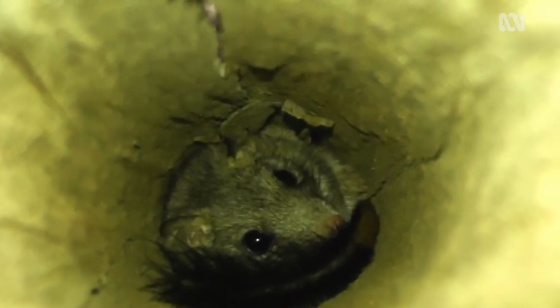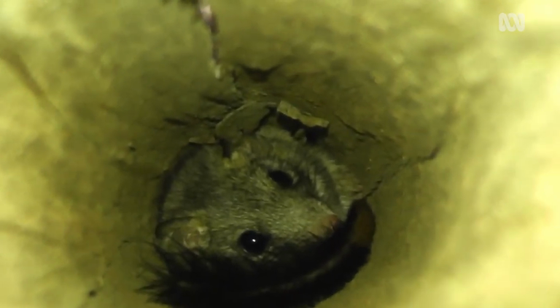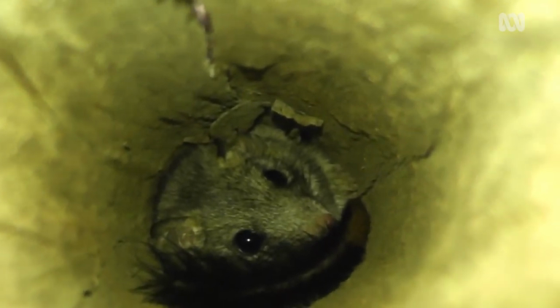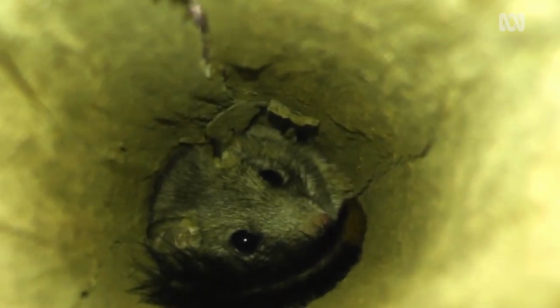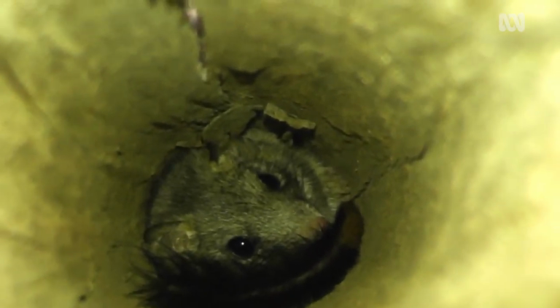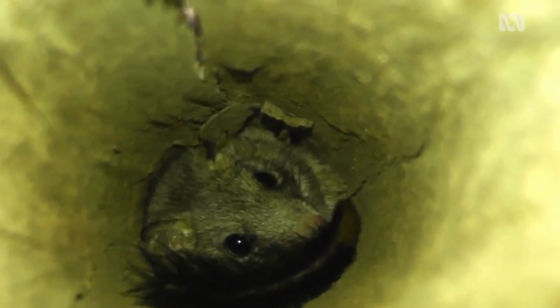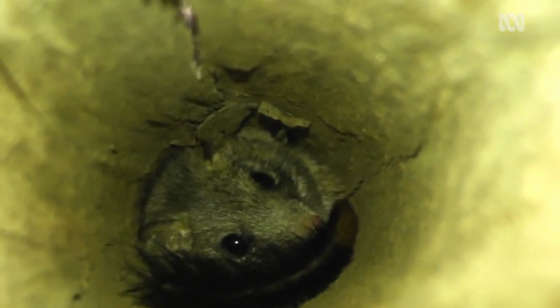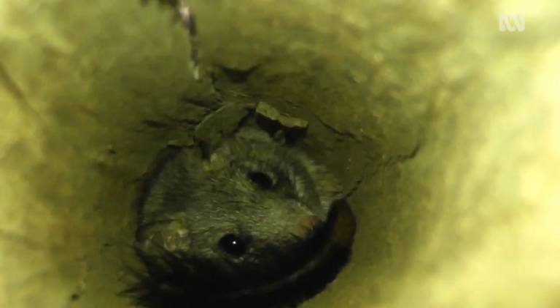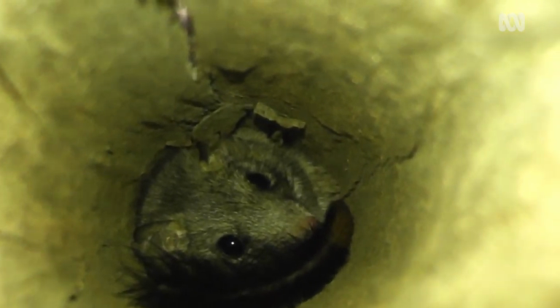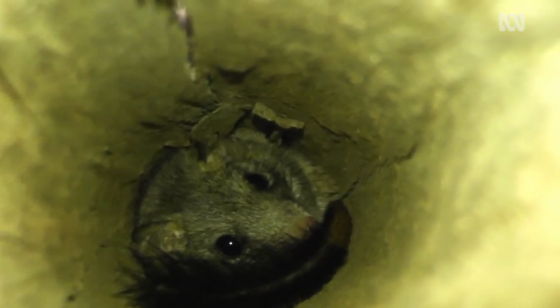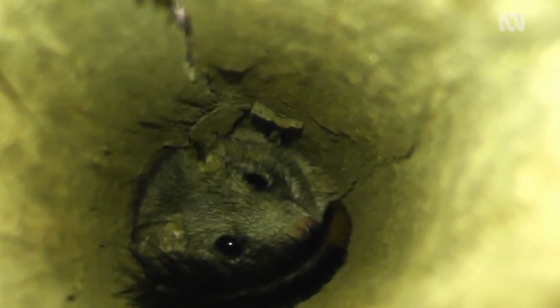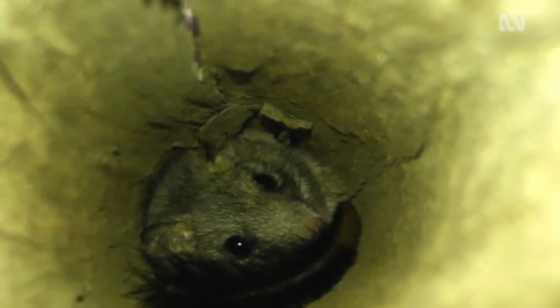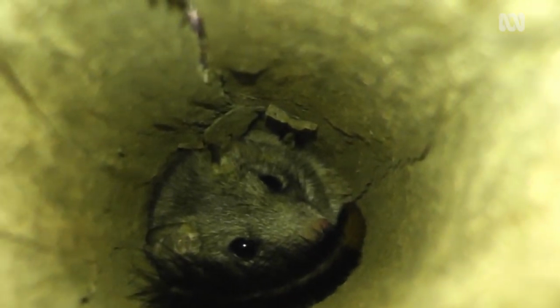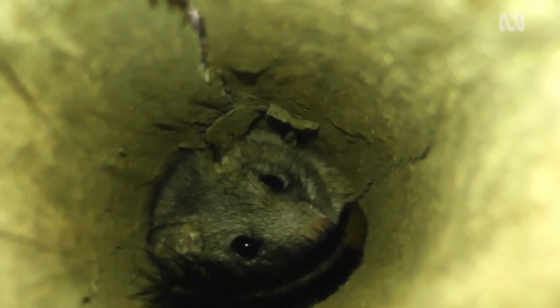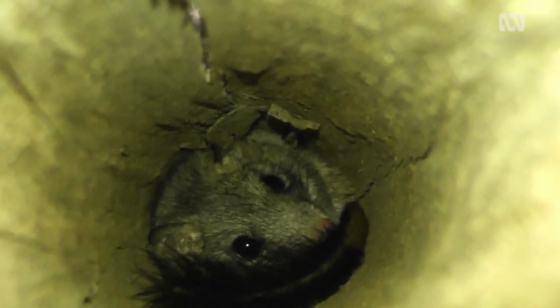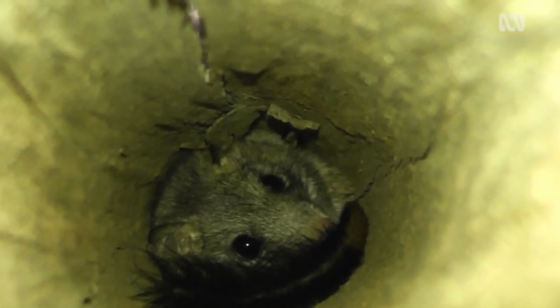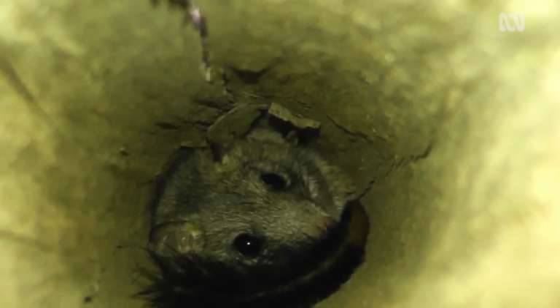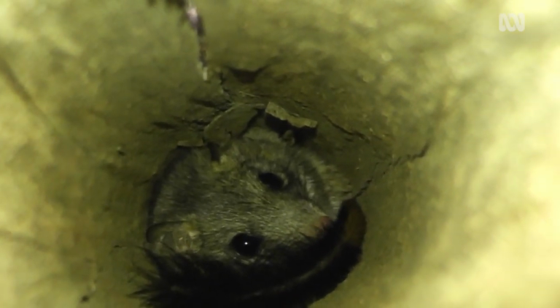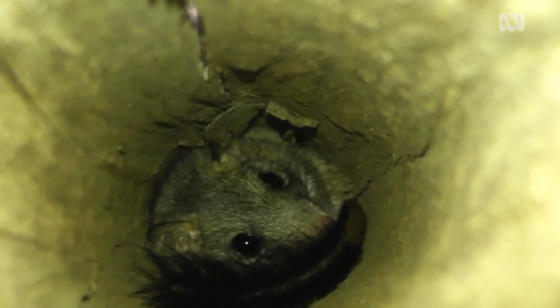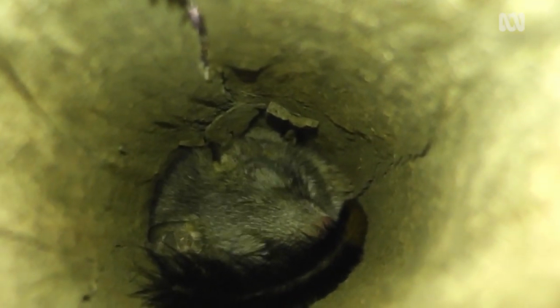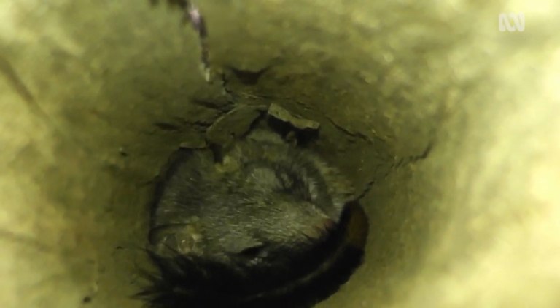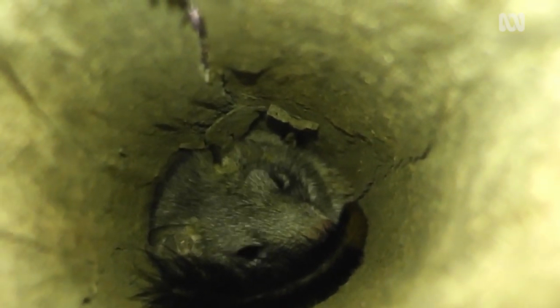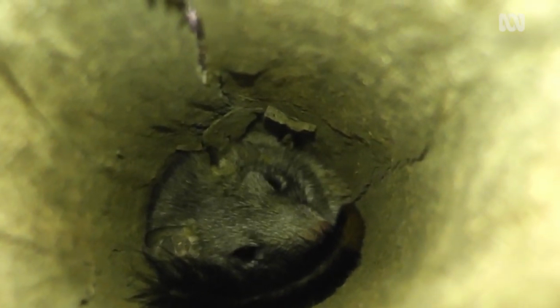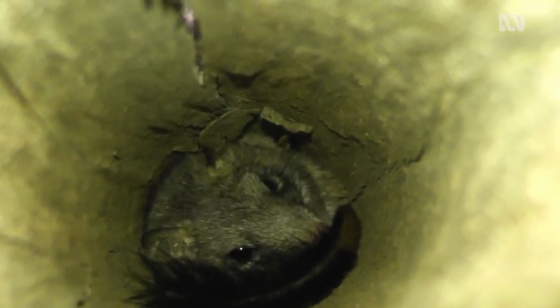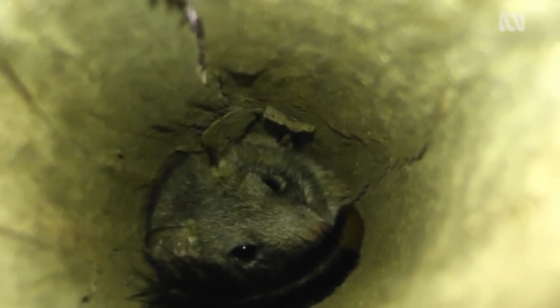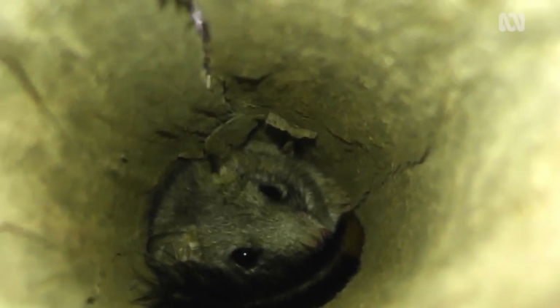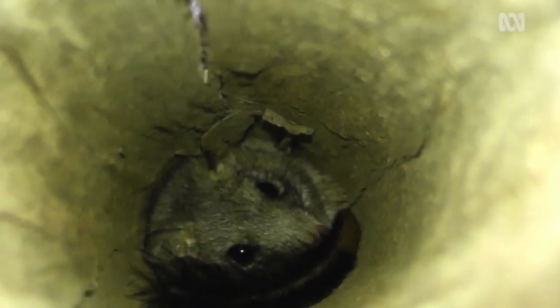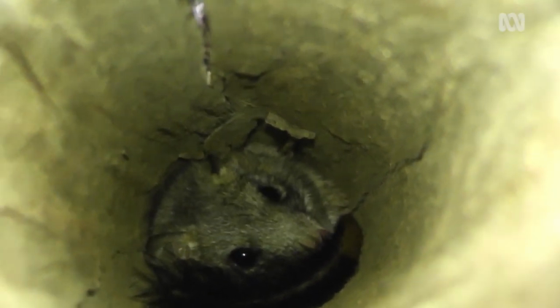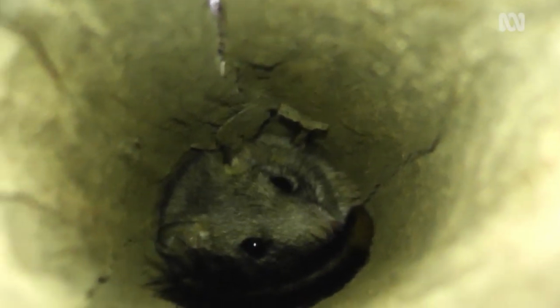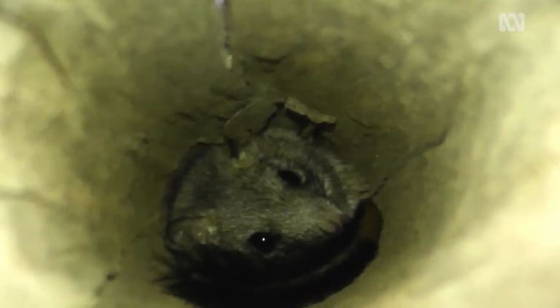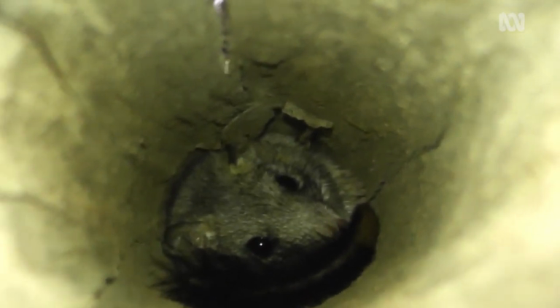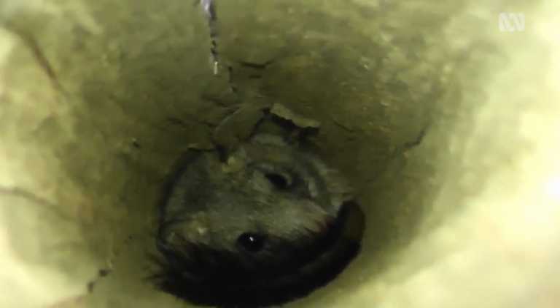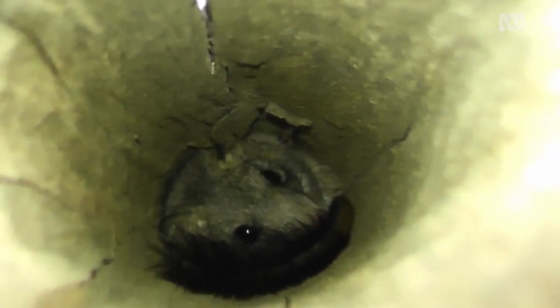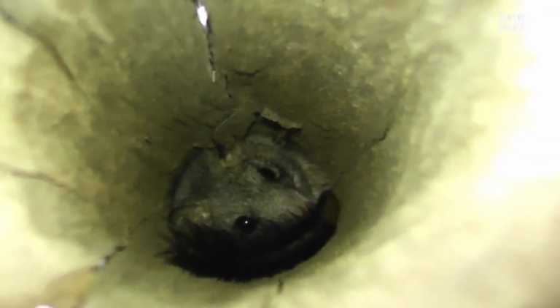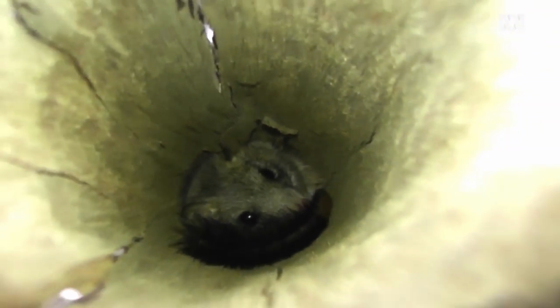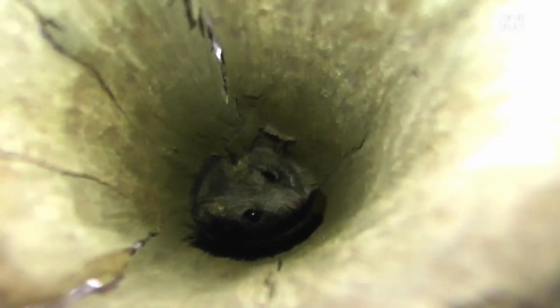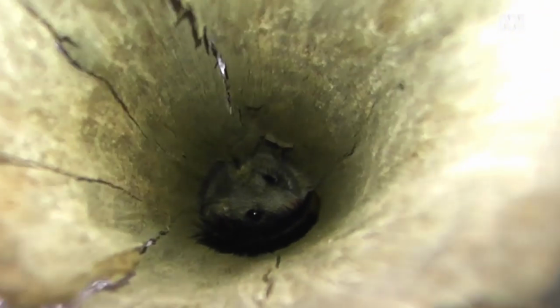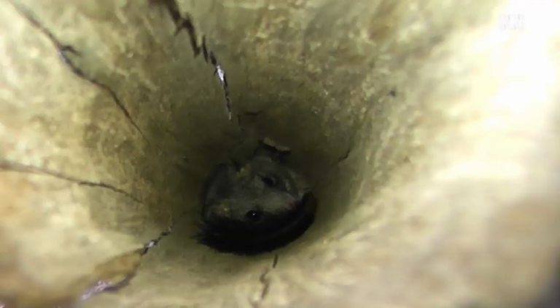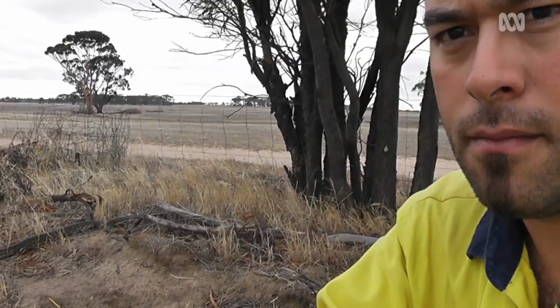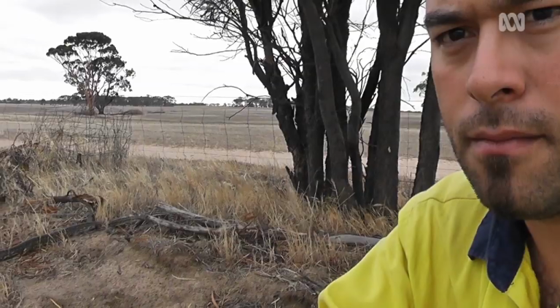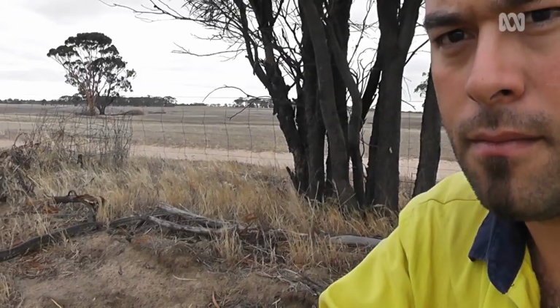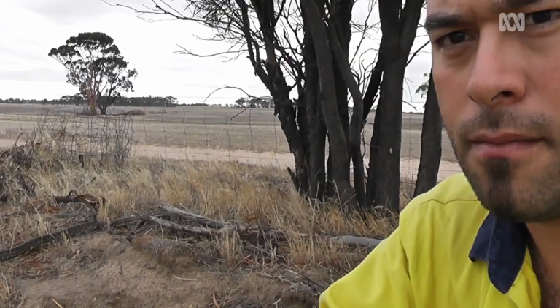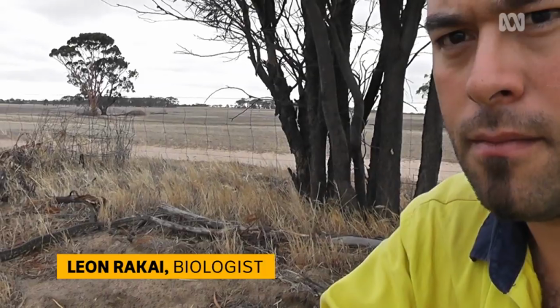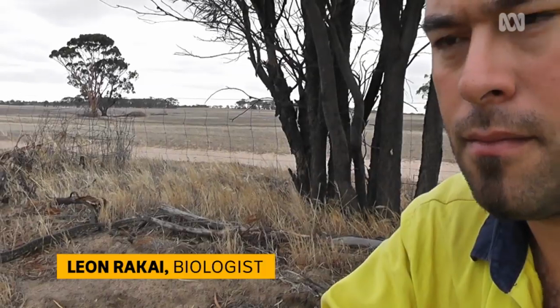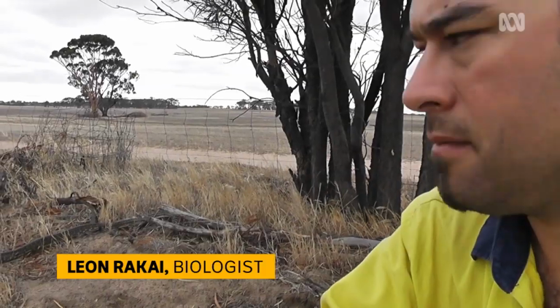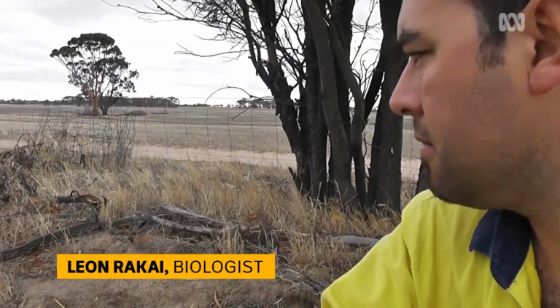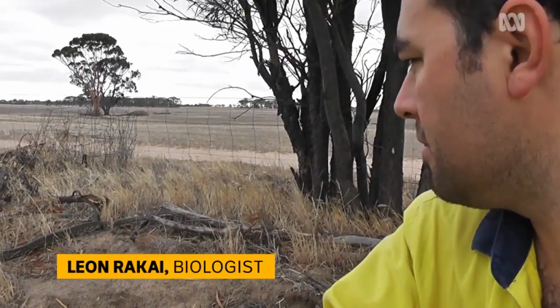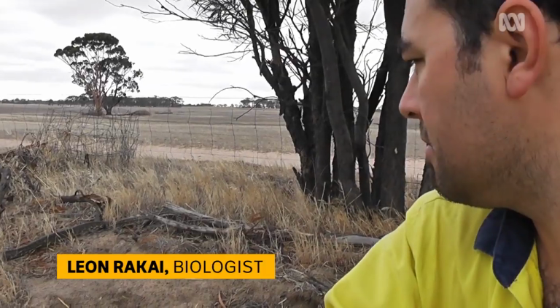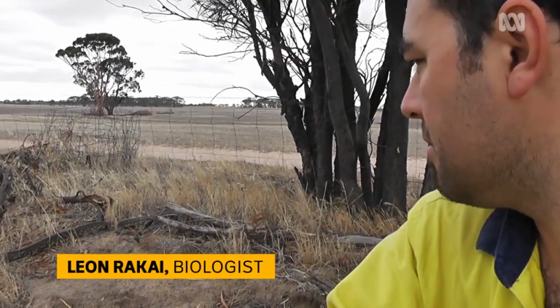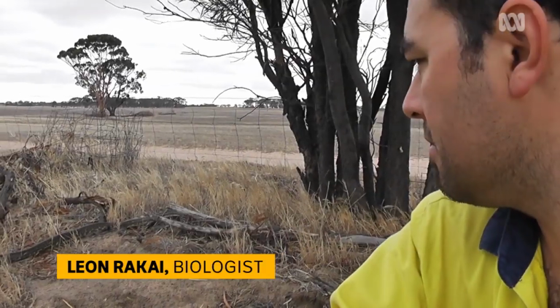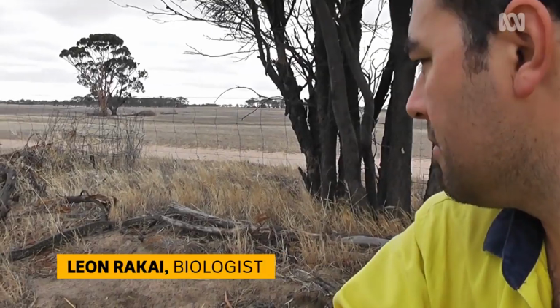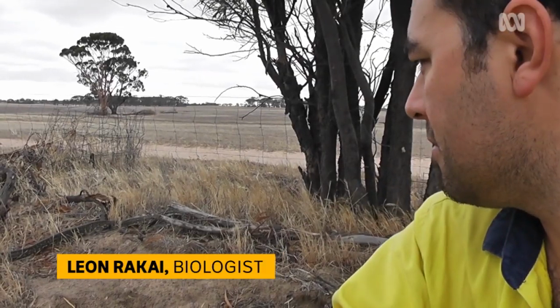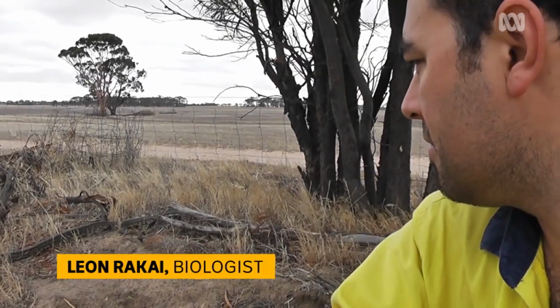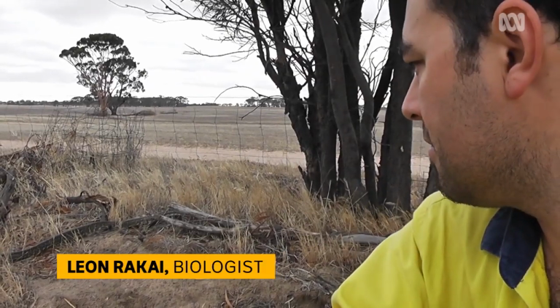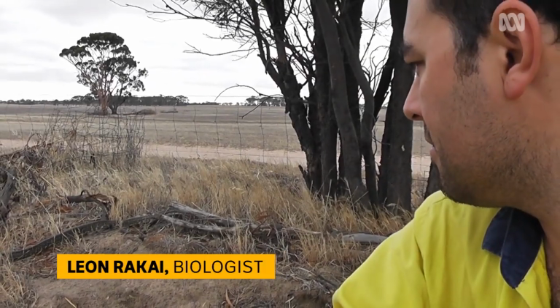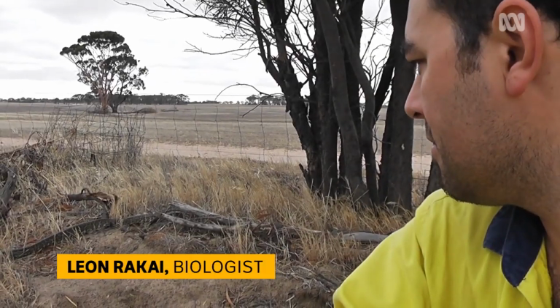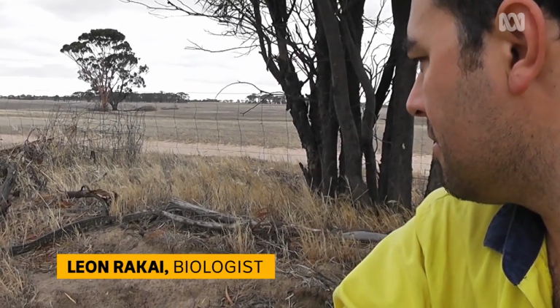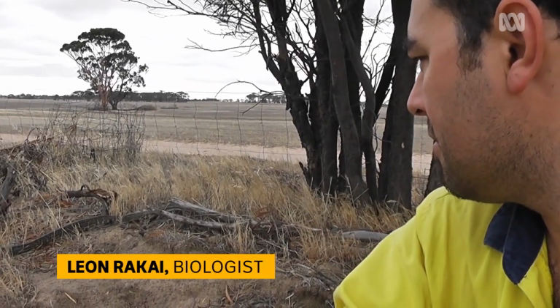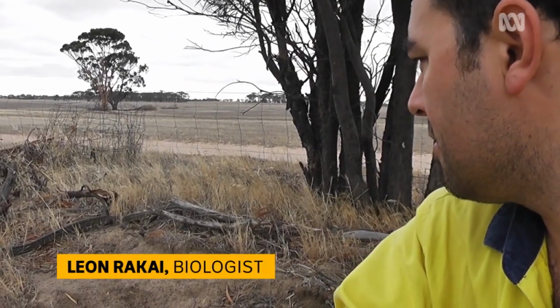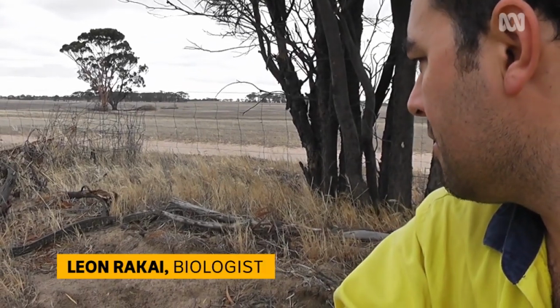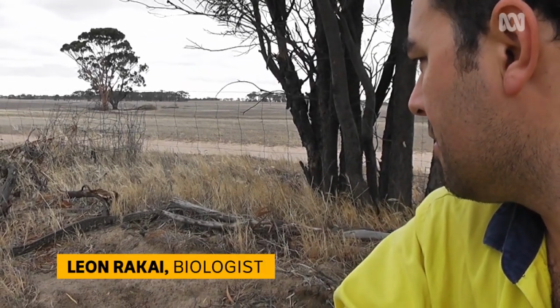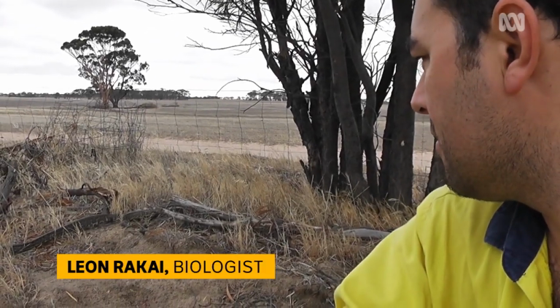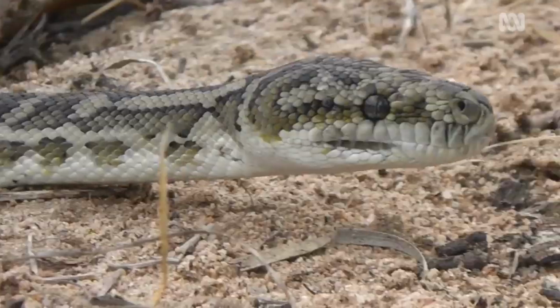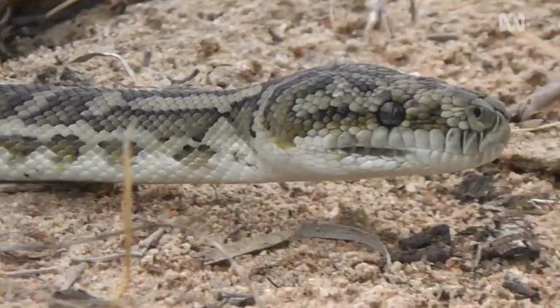I've always been passionate about wildlife and nature, and I think ever since I can remember that's where I wanted to work.